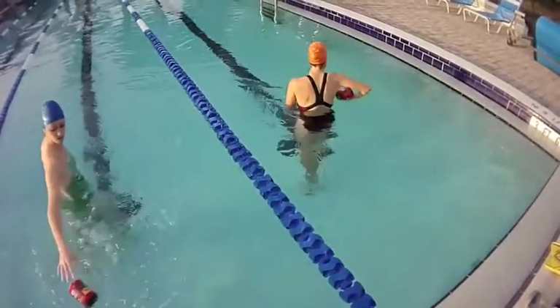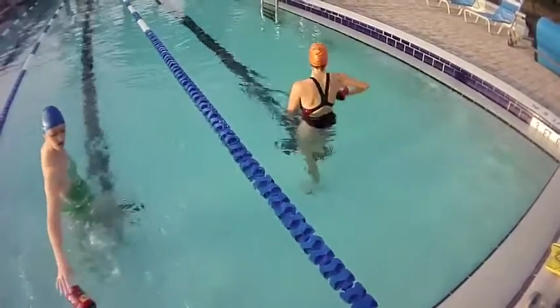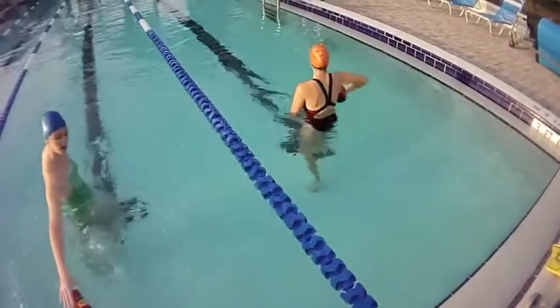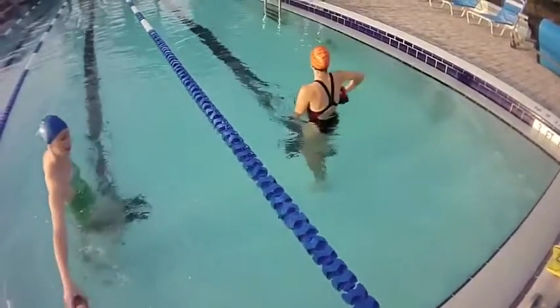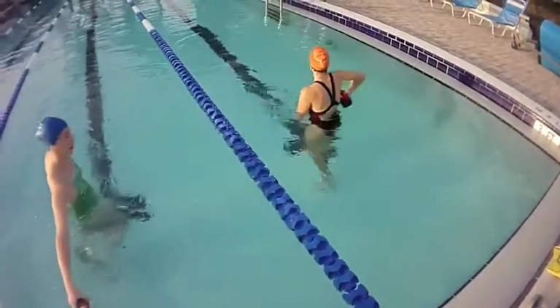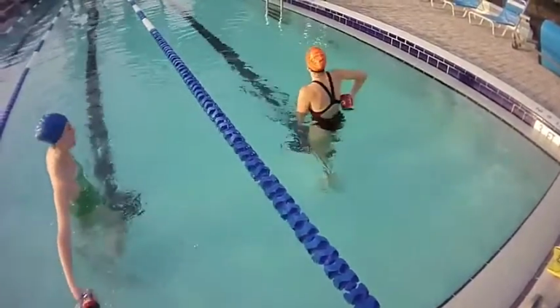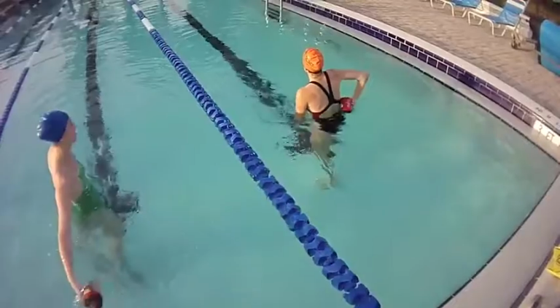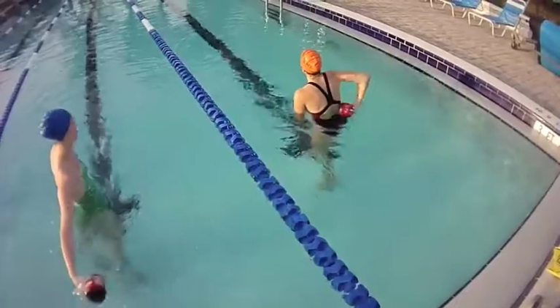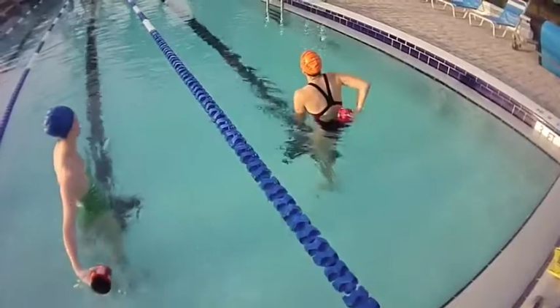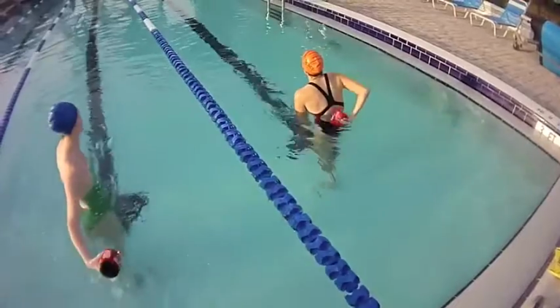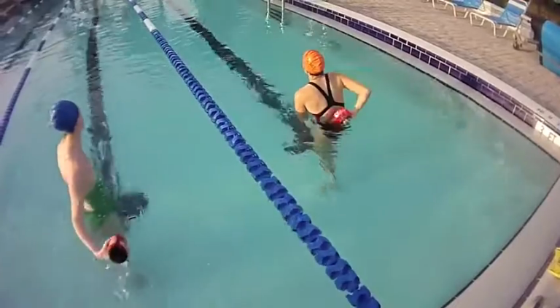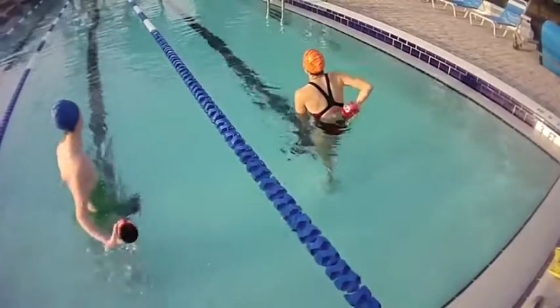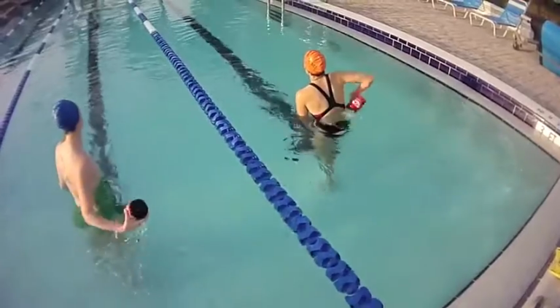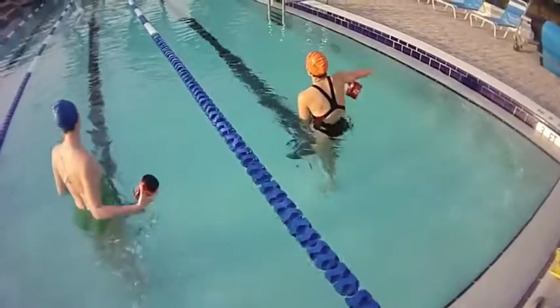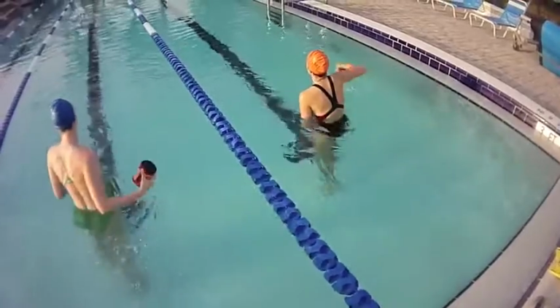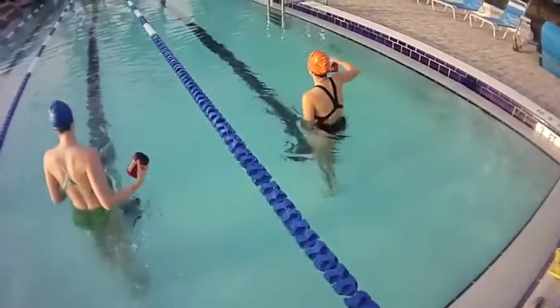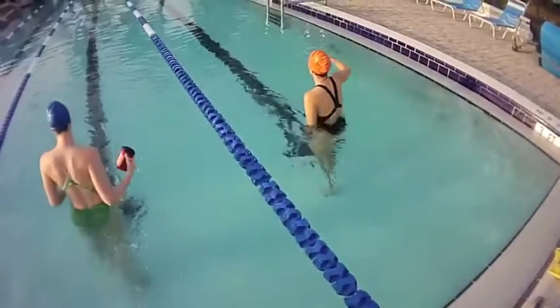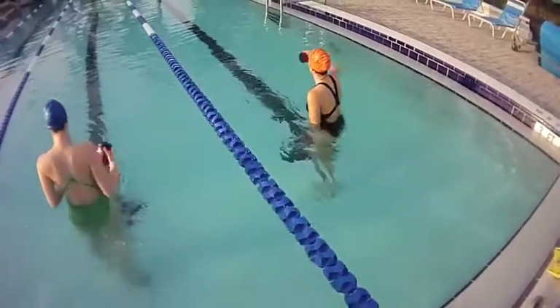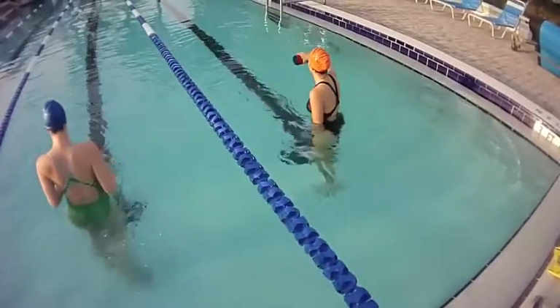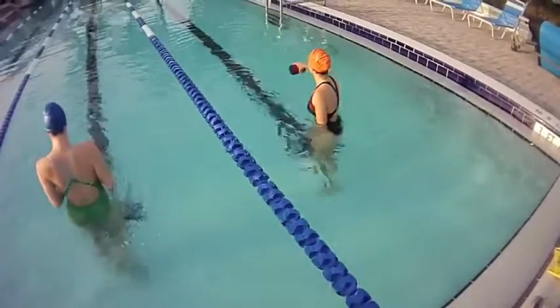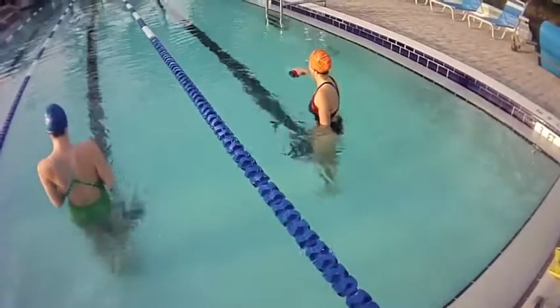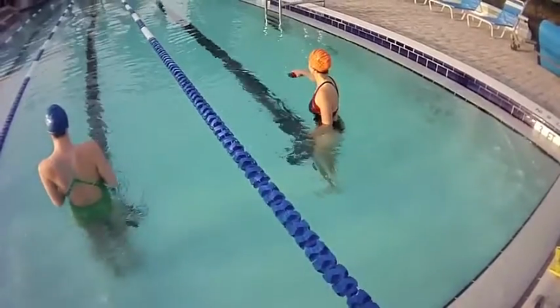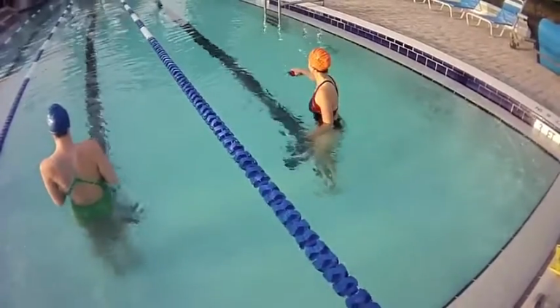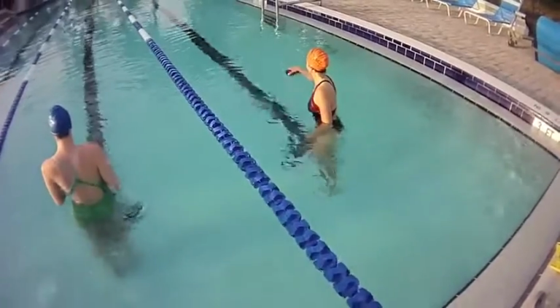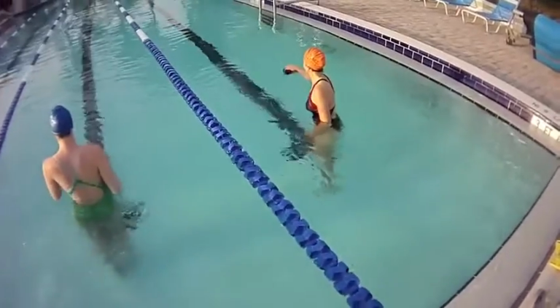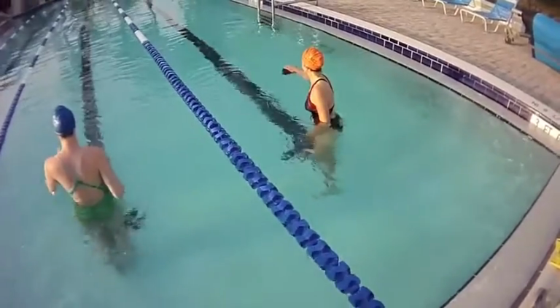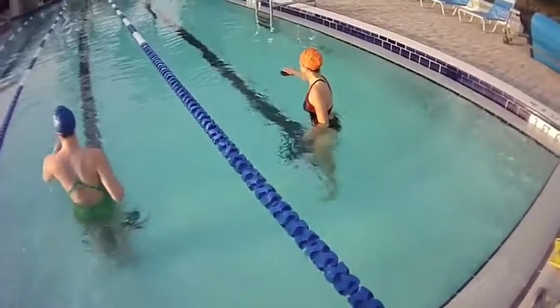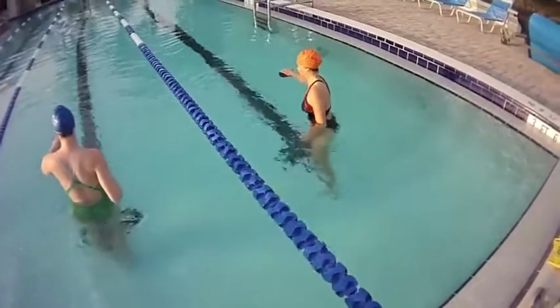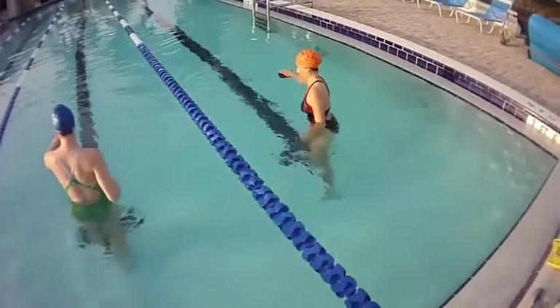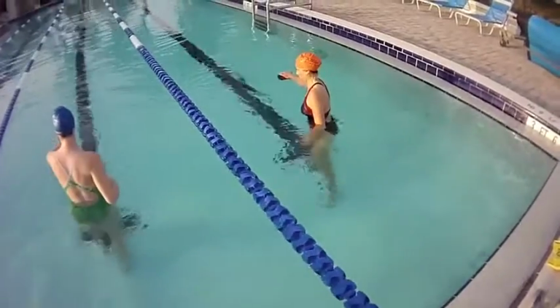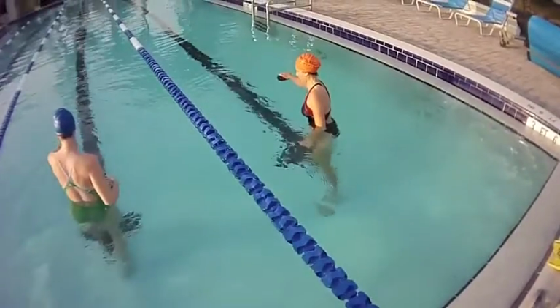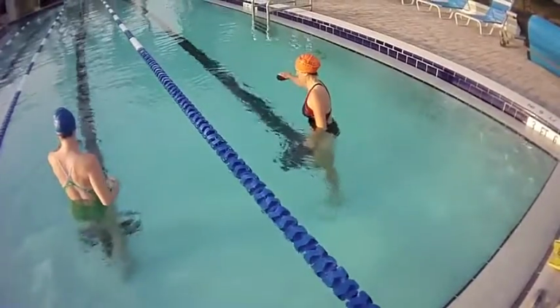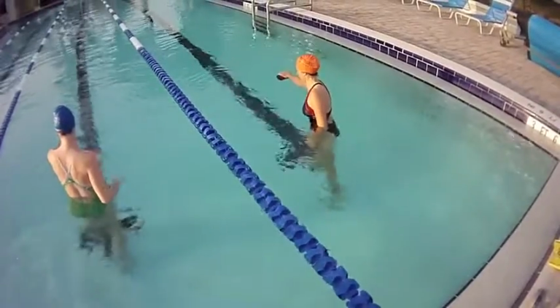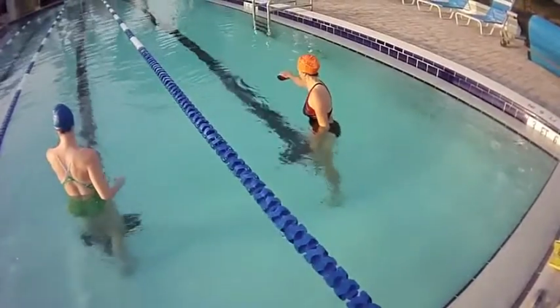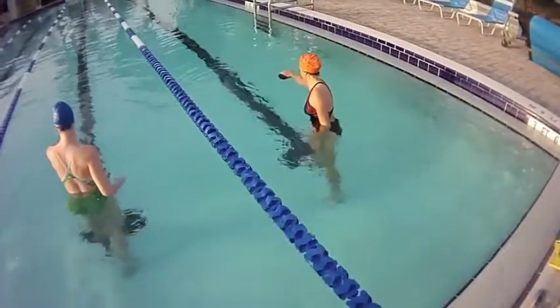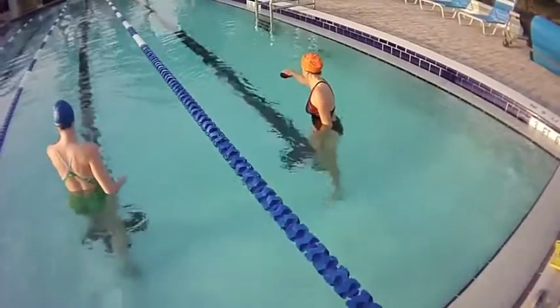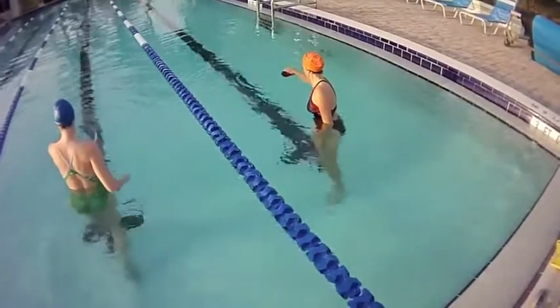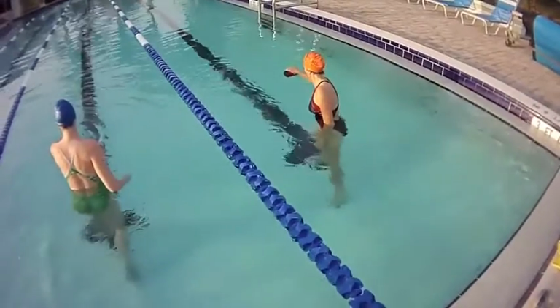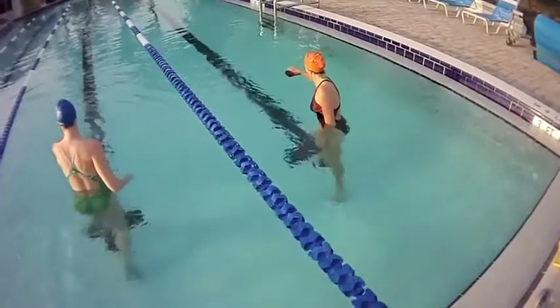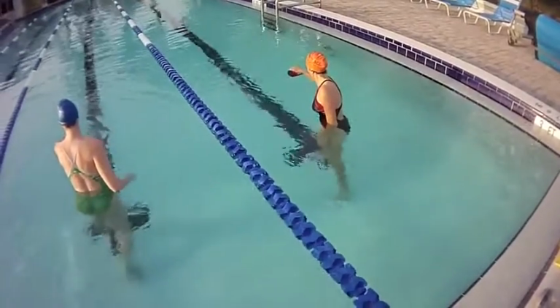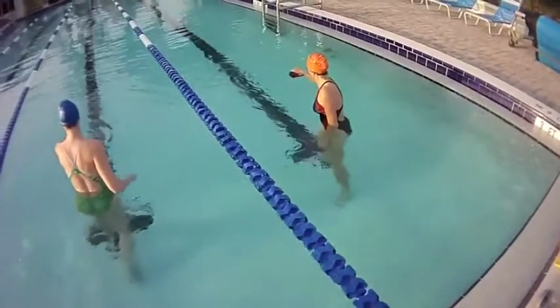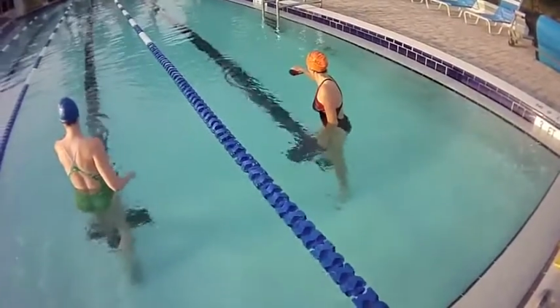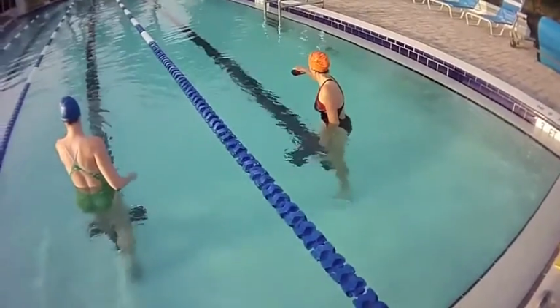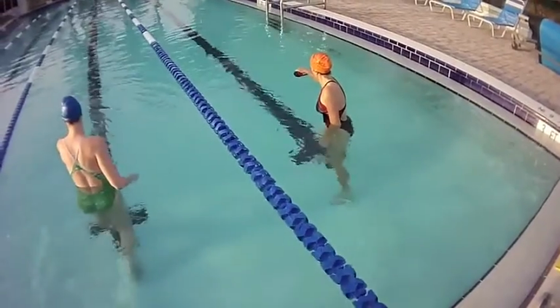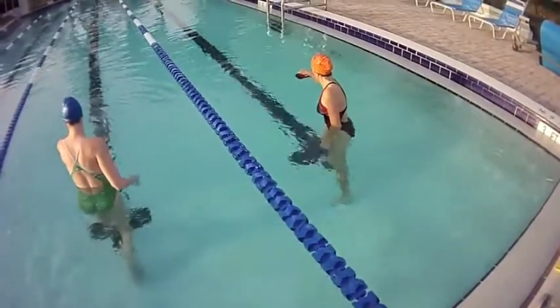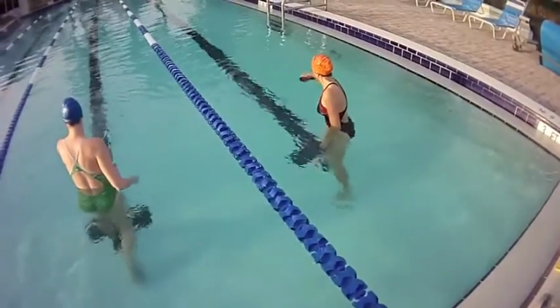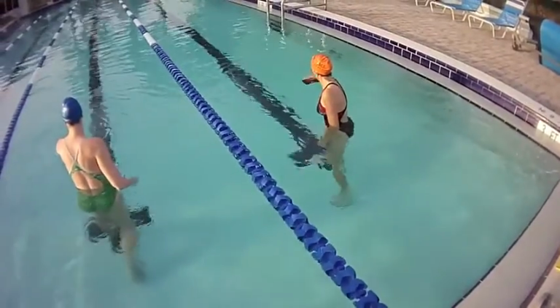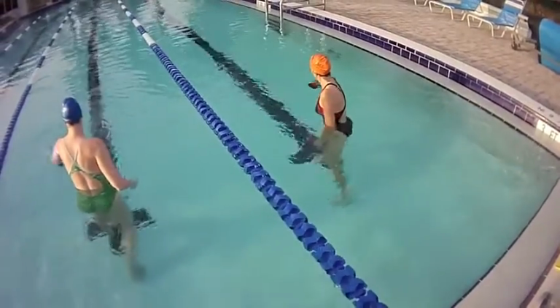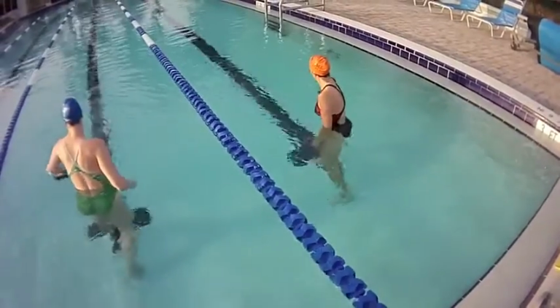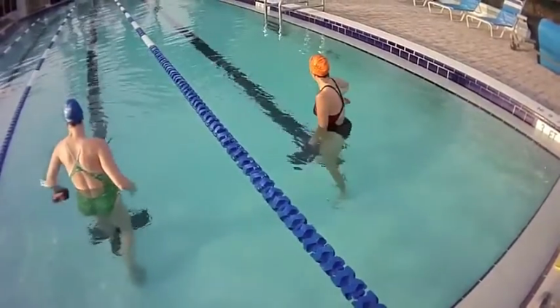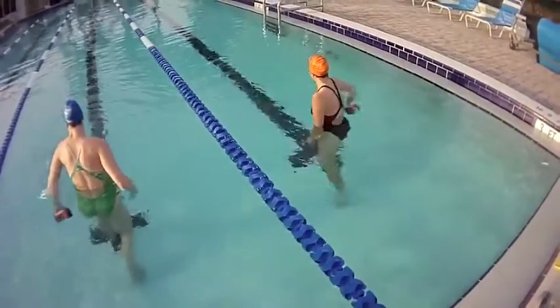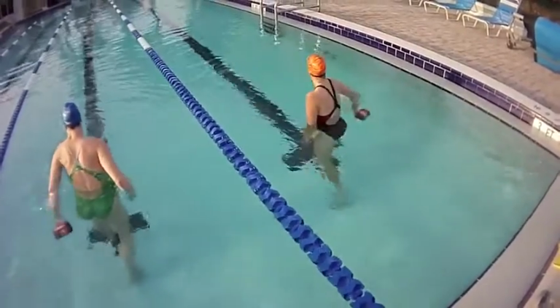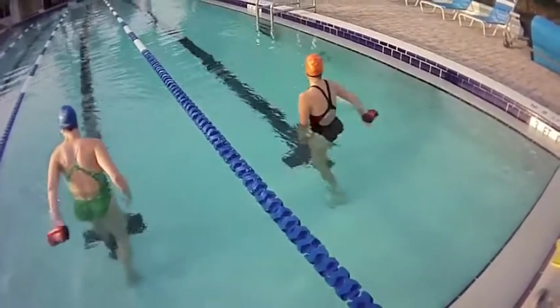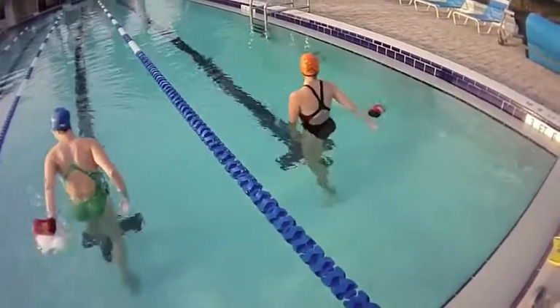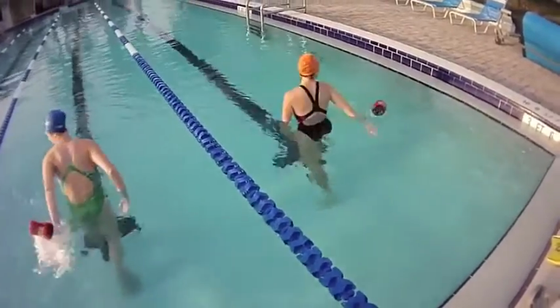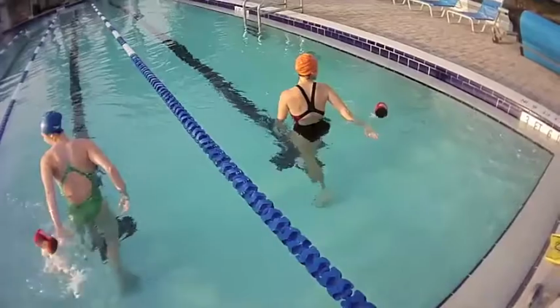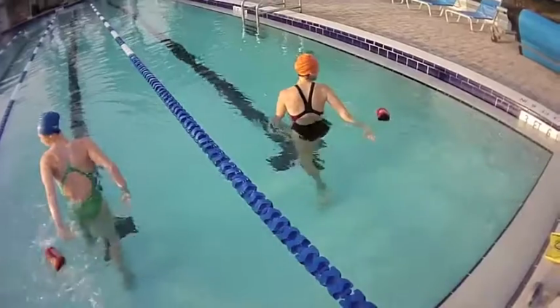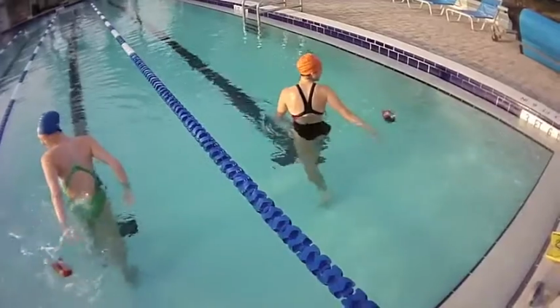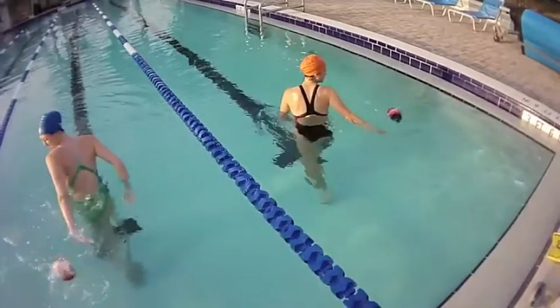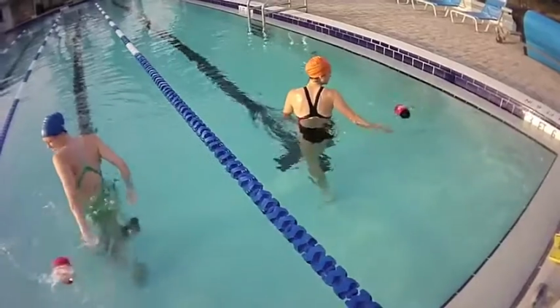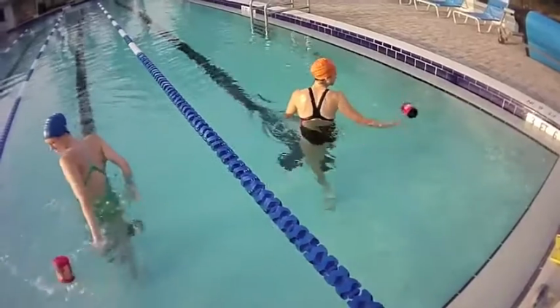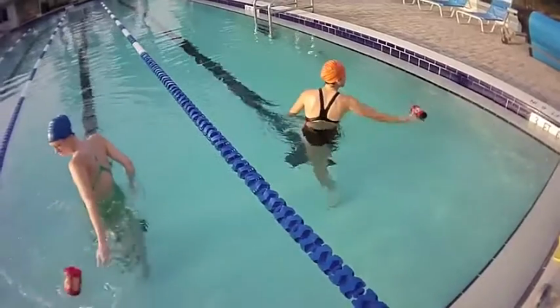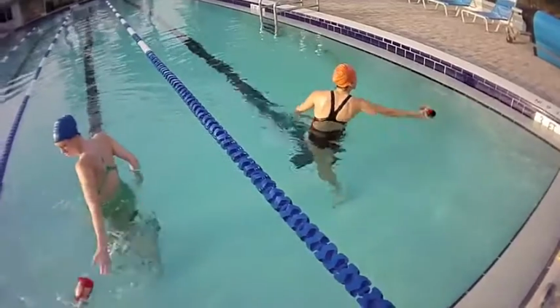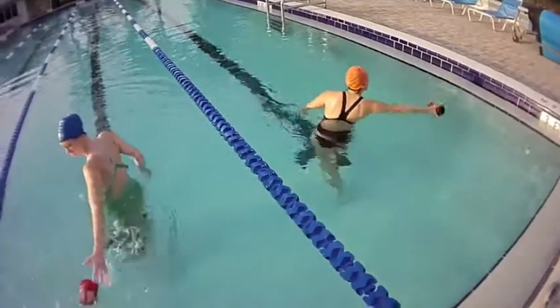Pat, you're just not finishing. You're not finishing — go all the way through. That's better.